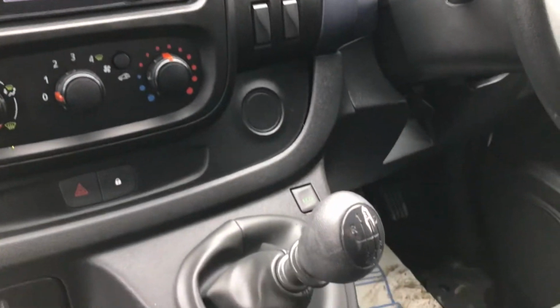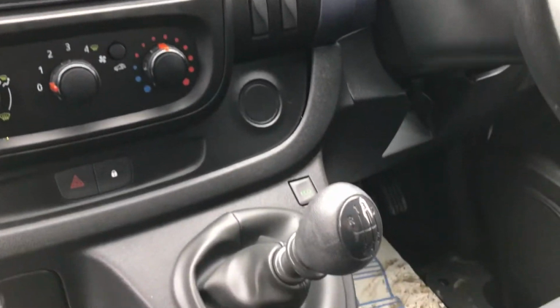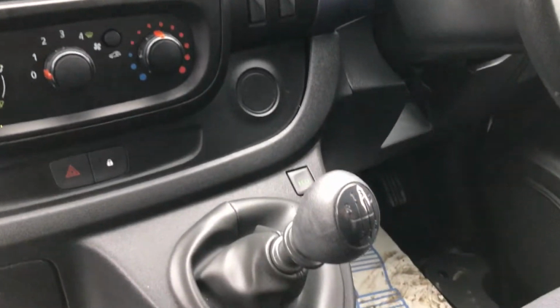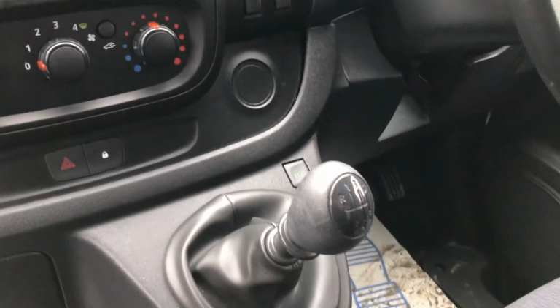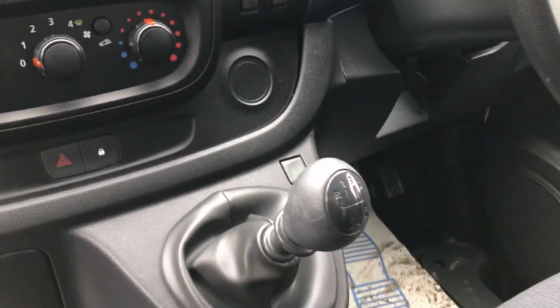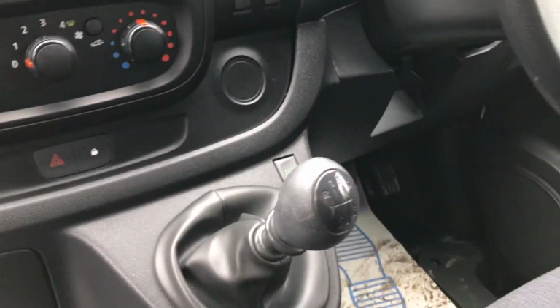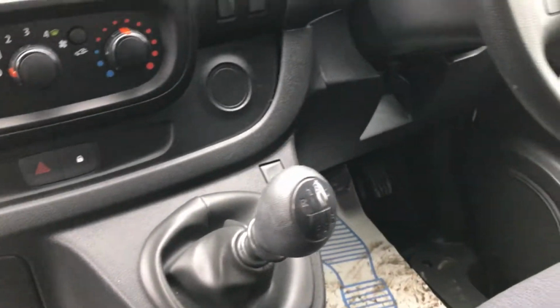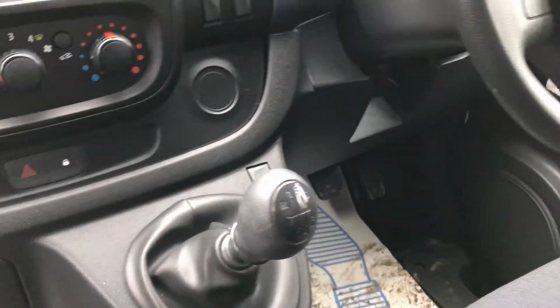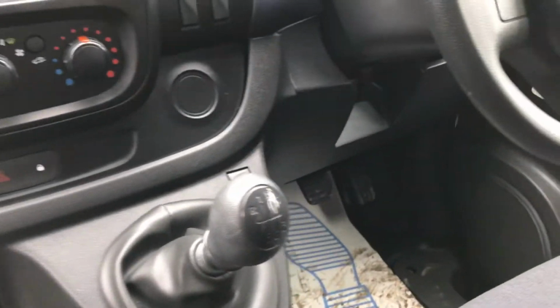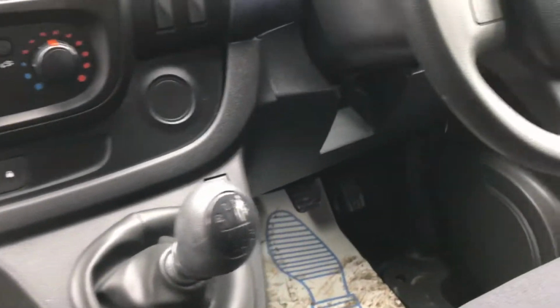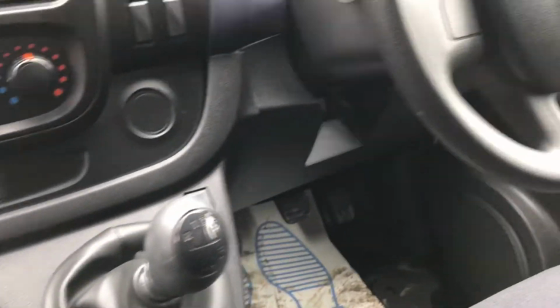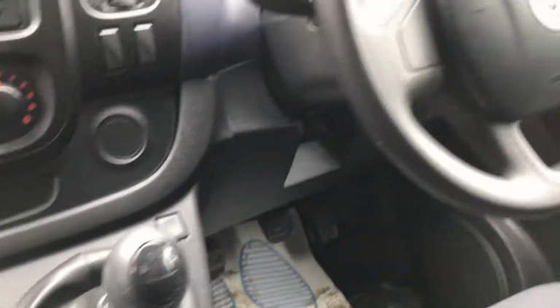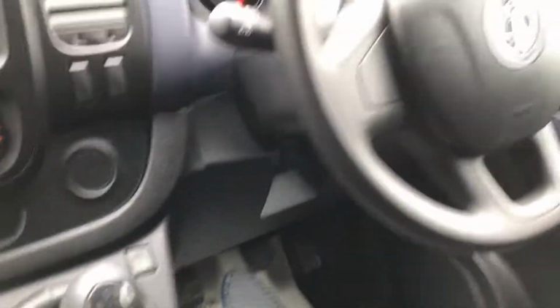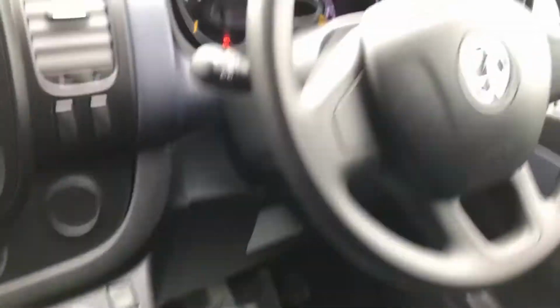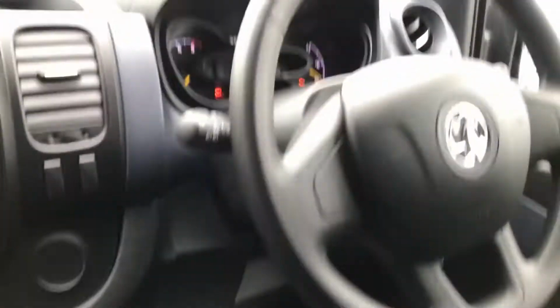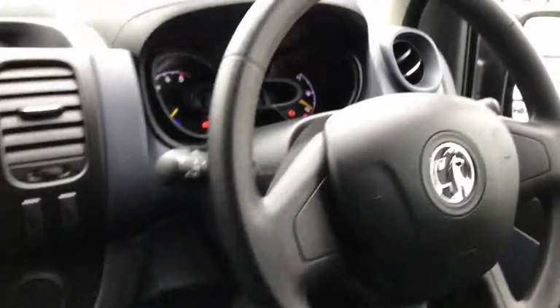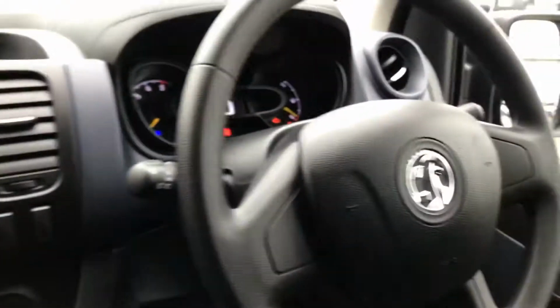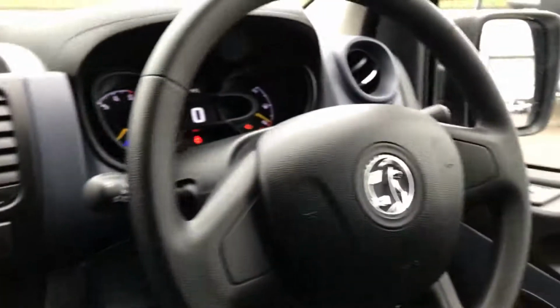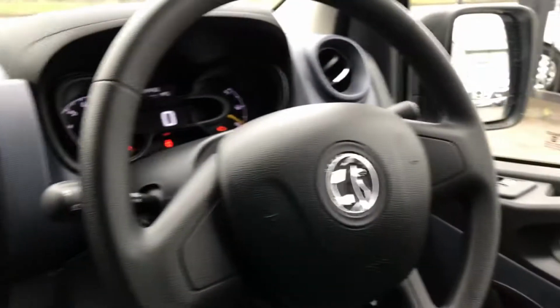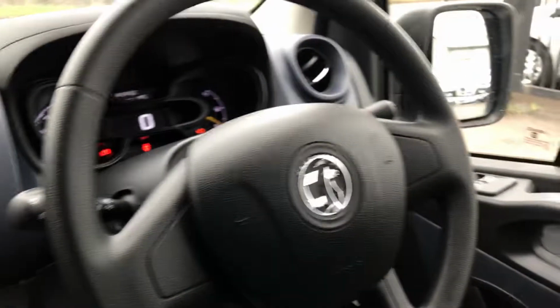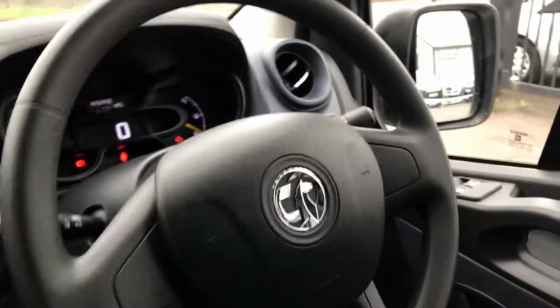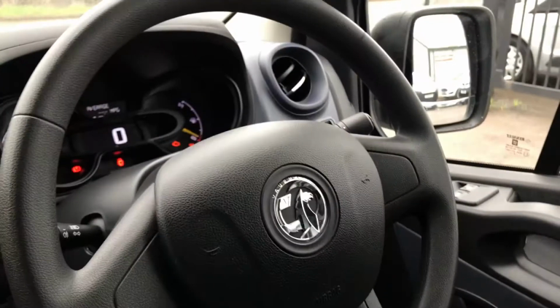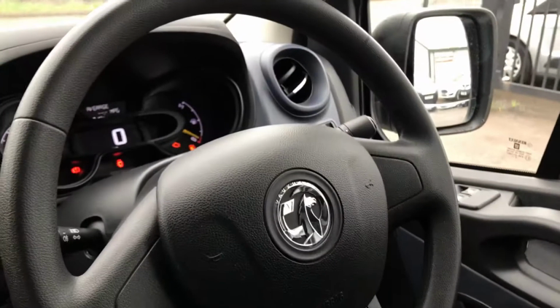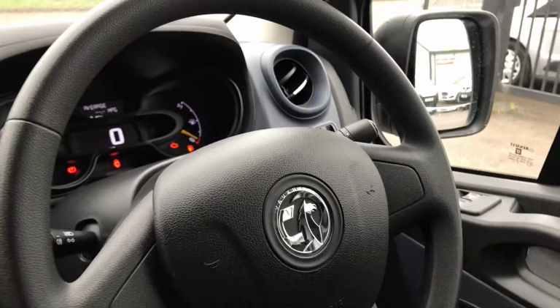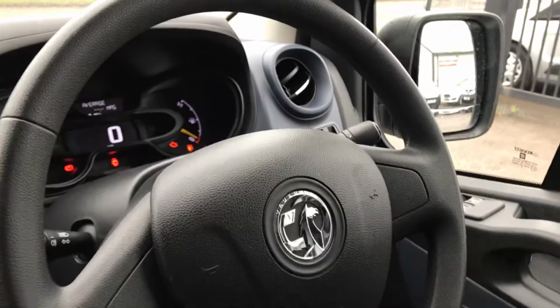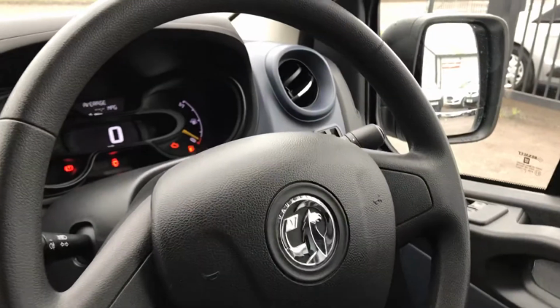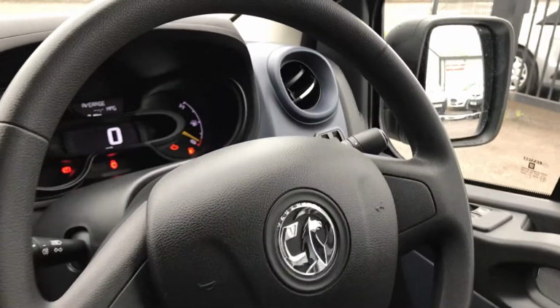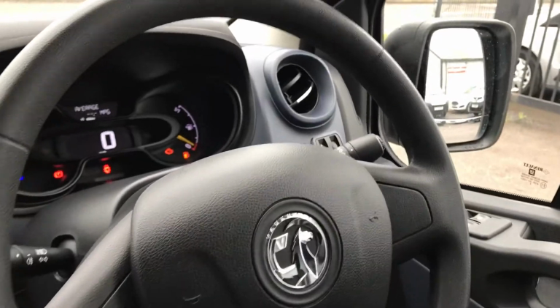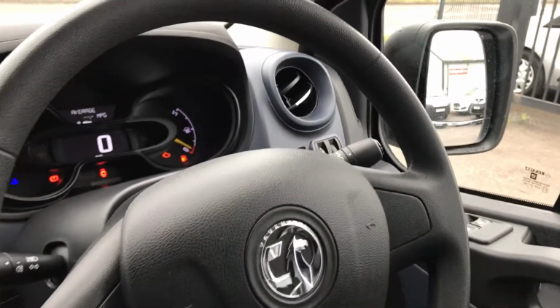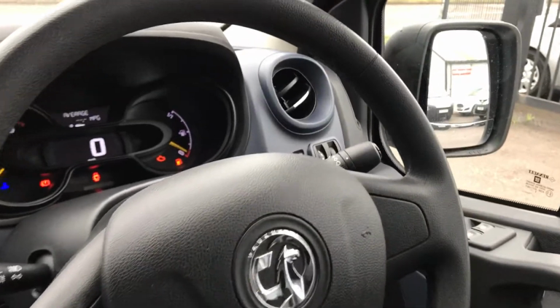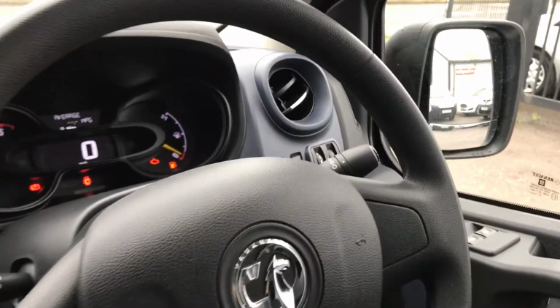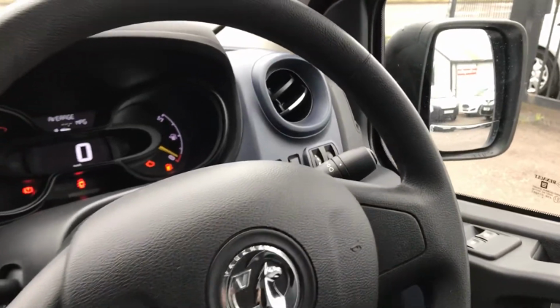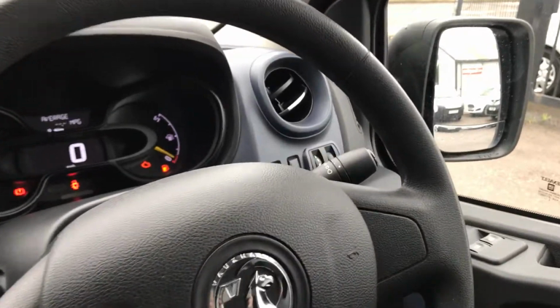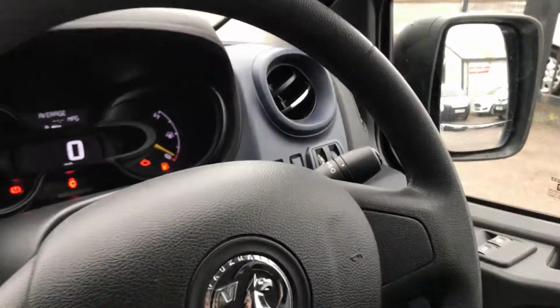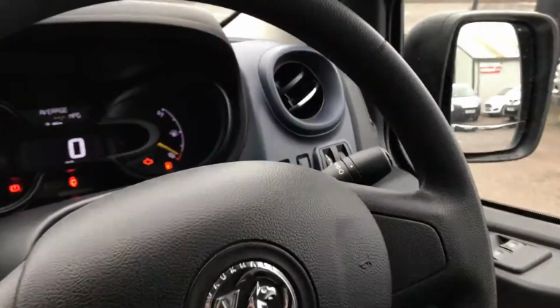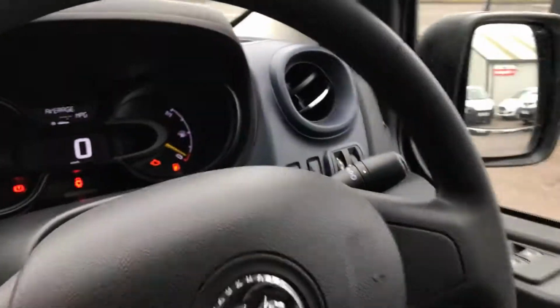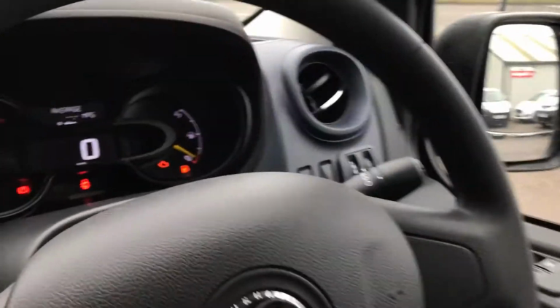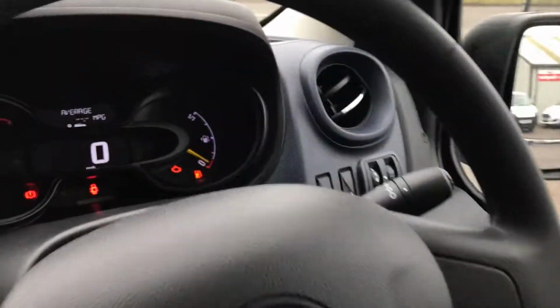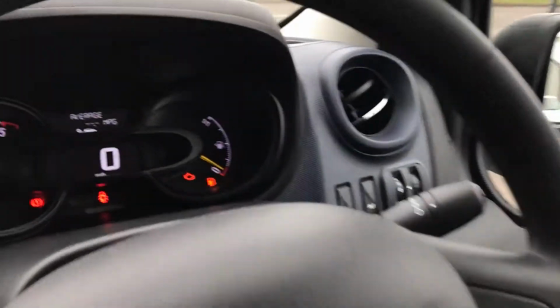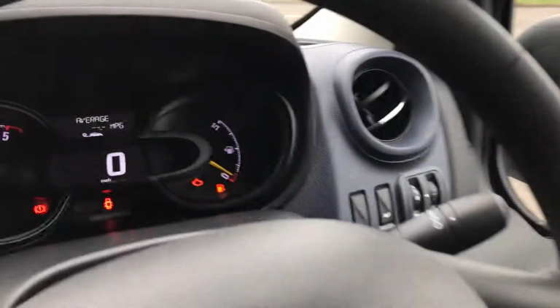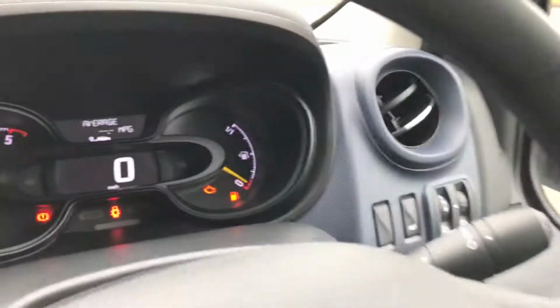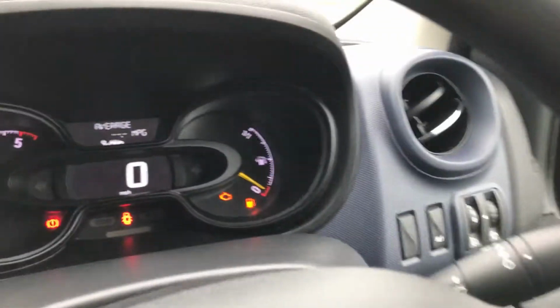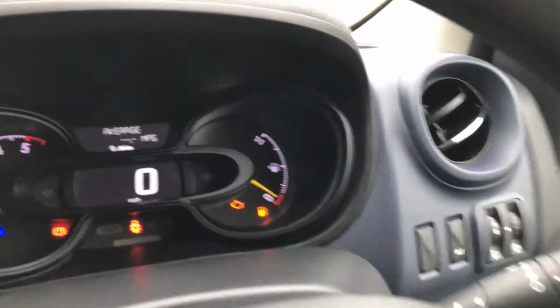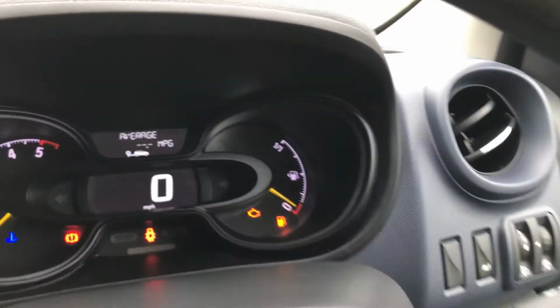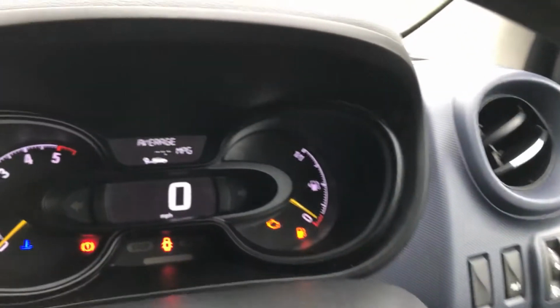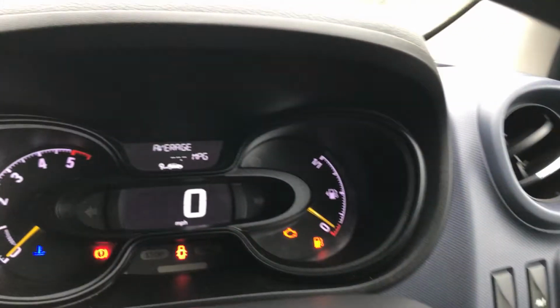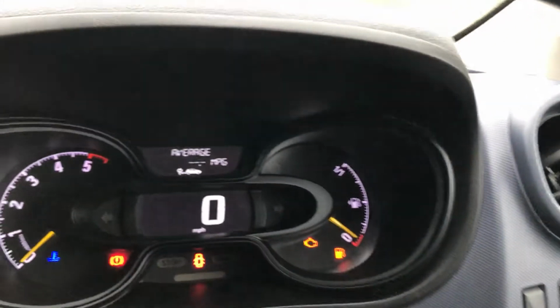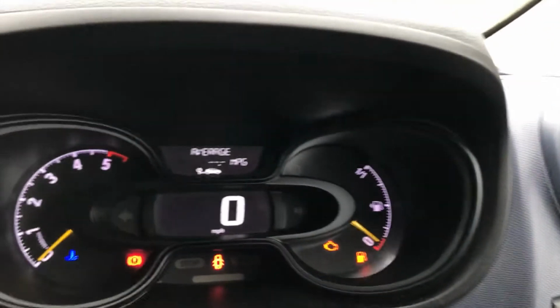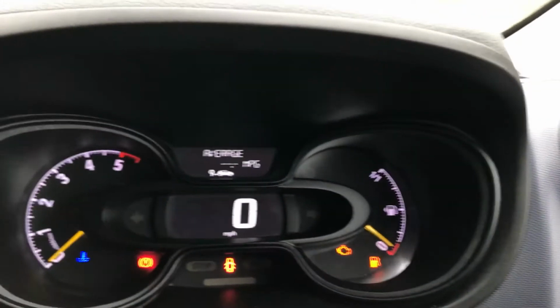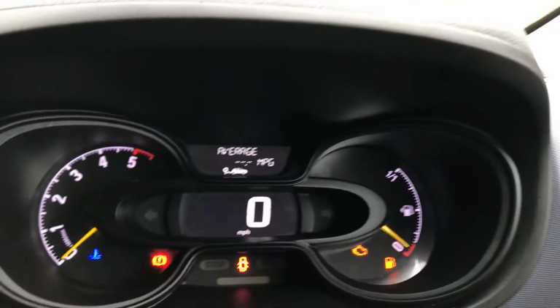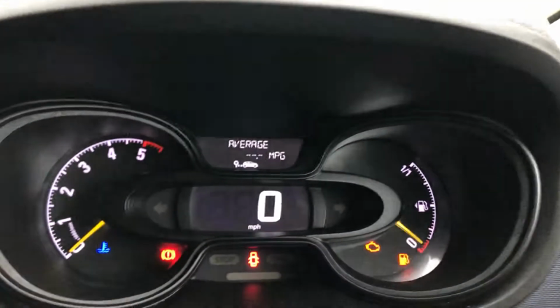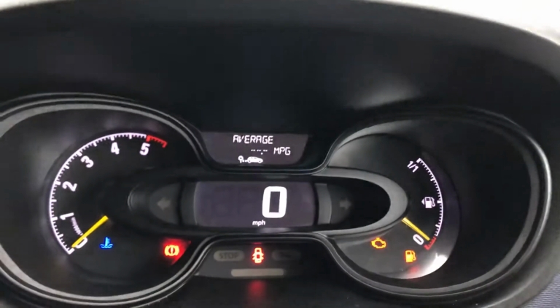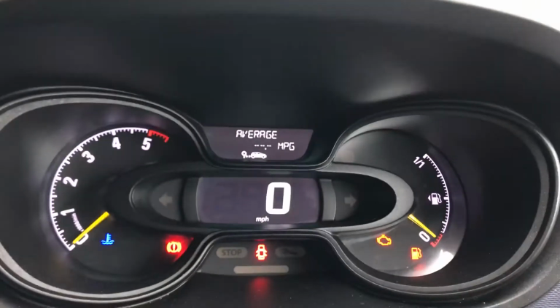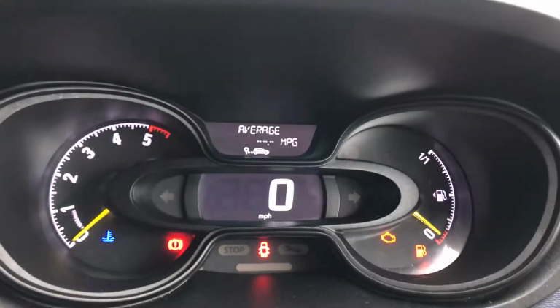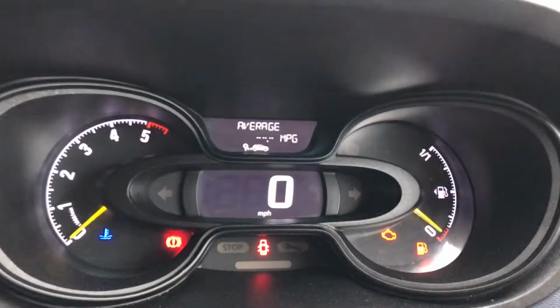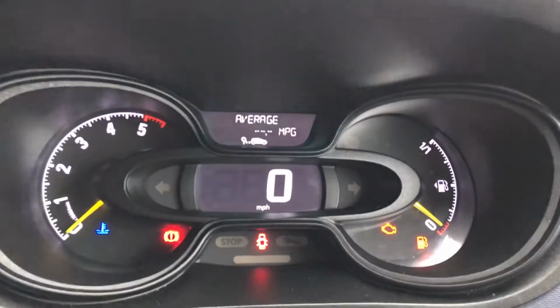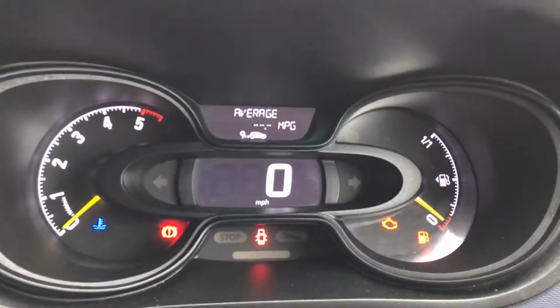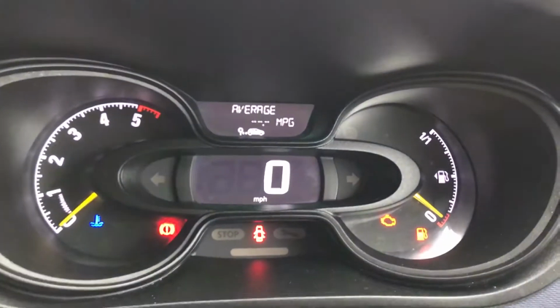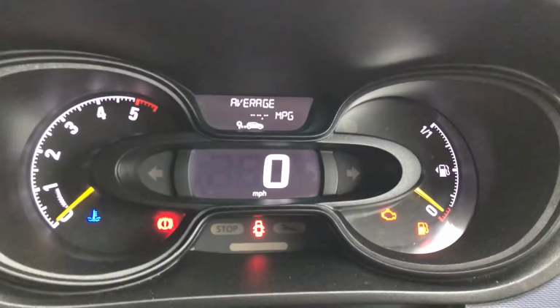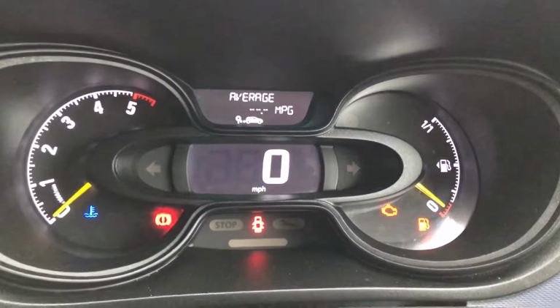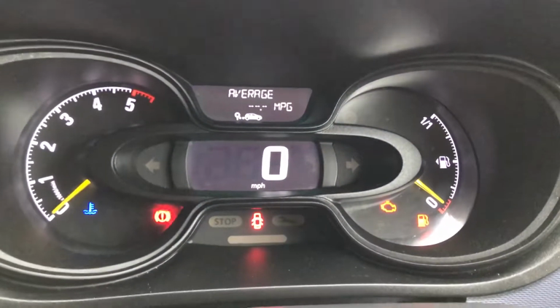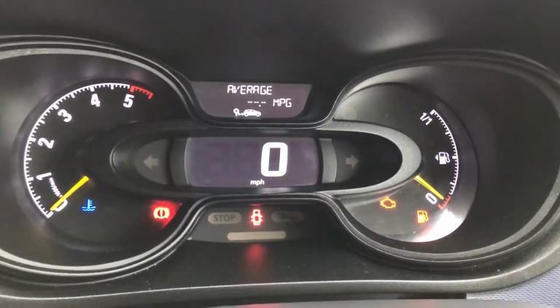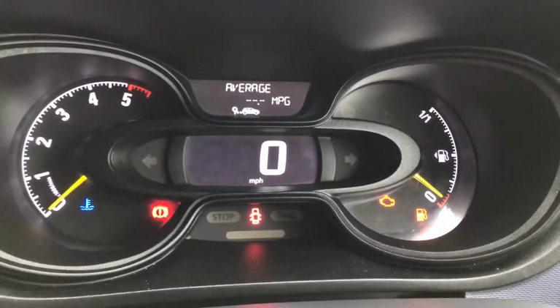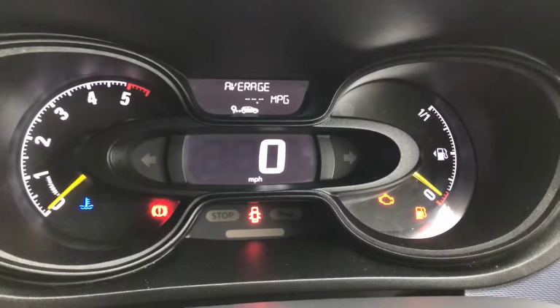It's got a six-speed box, and this one's done very low mileage — just 19,916.